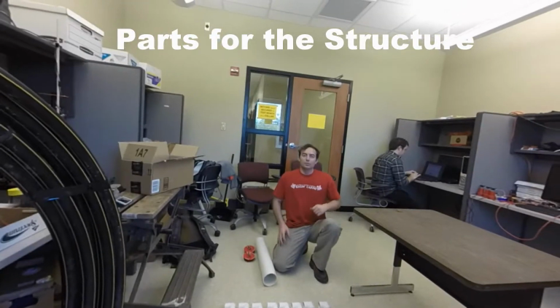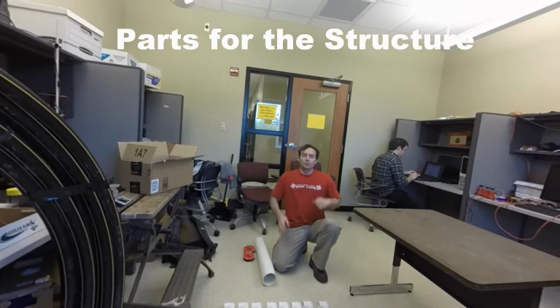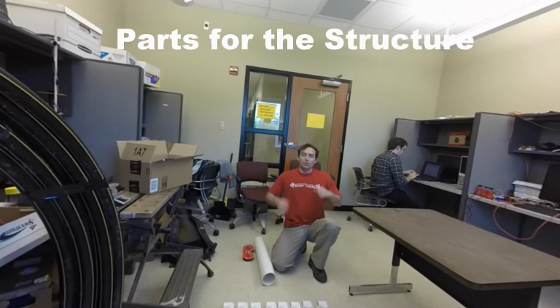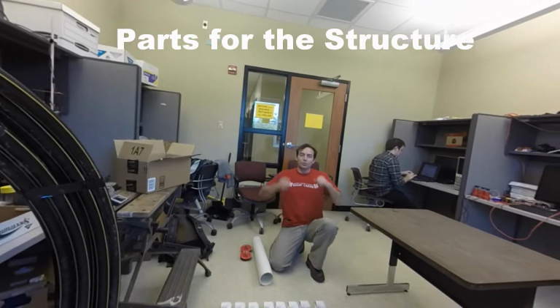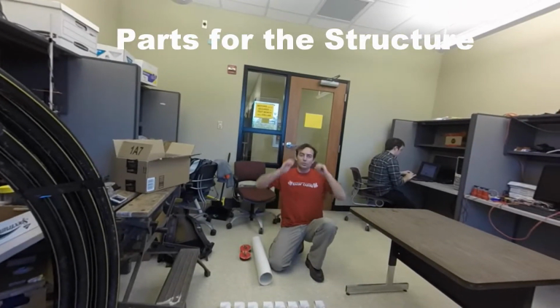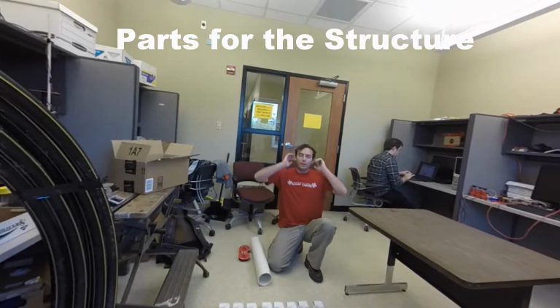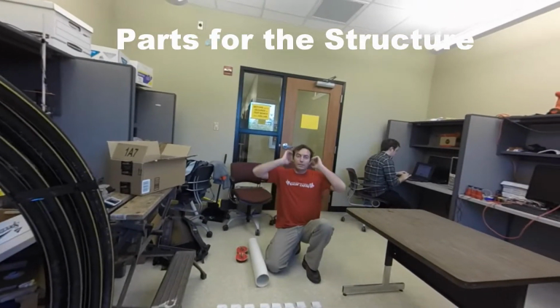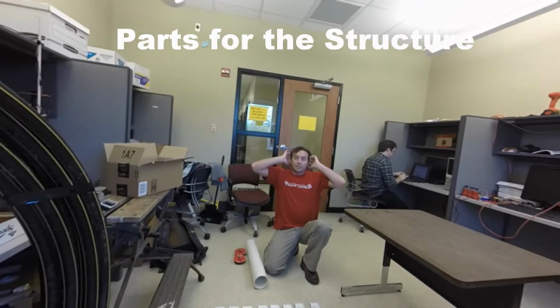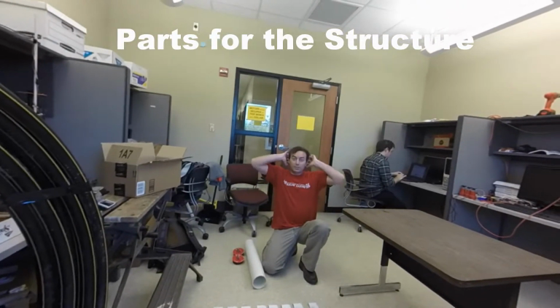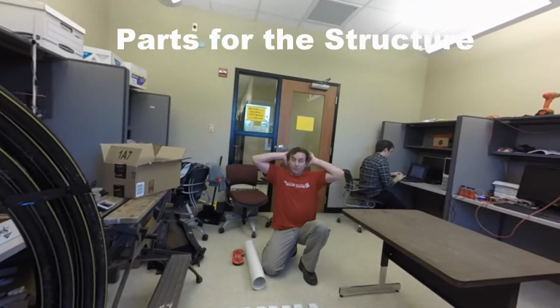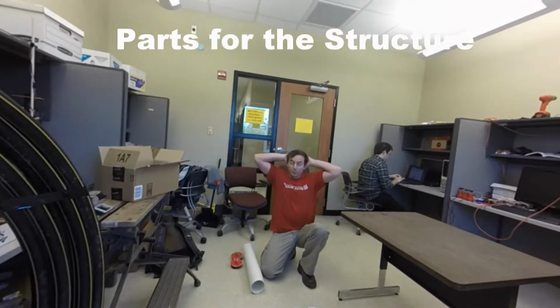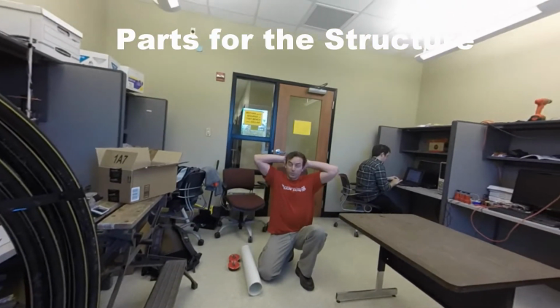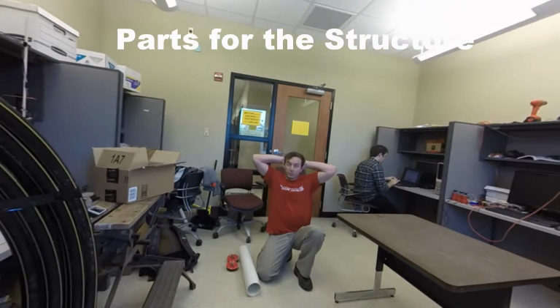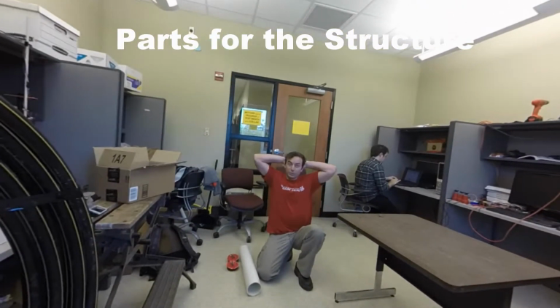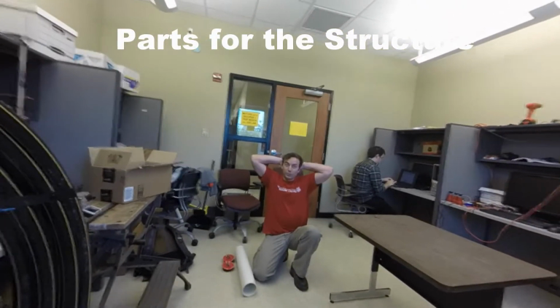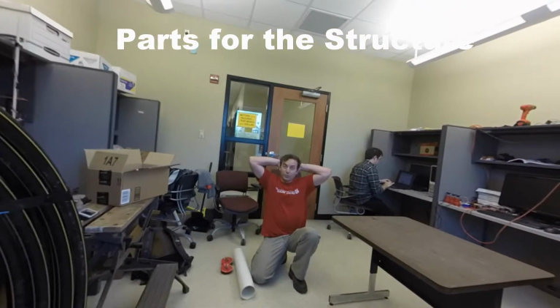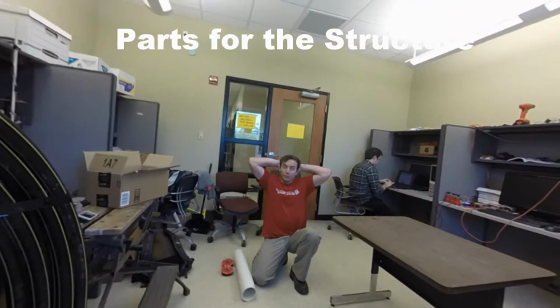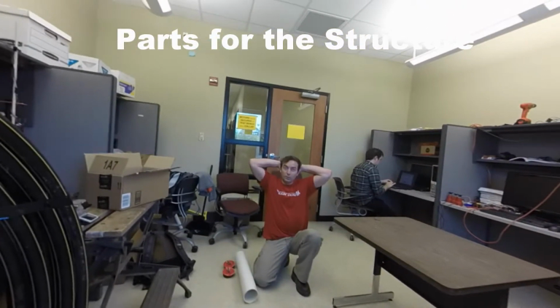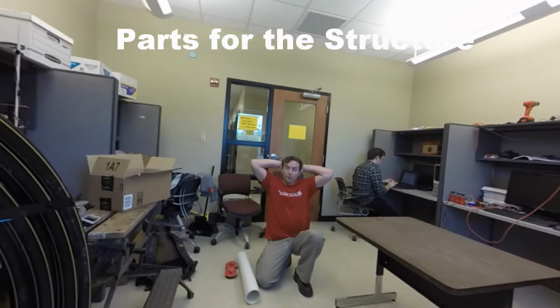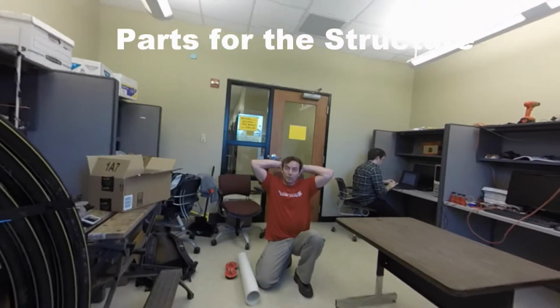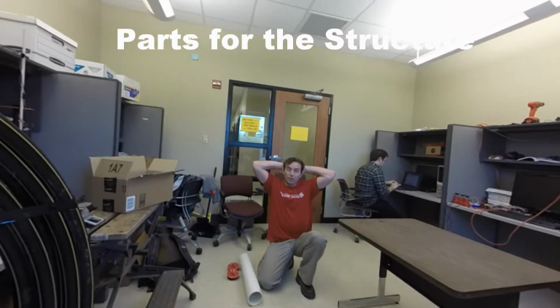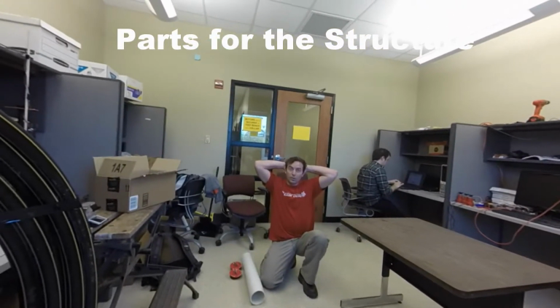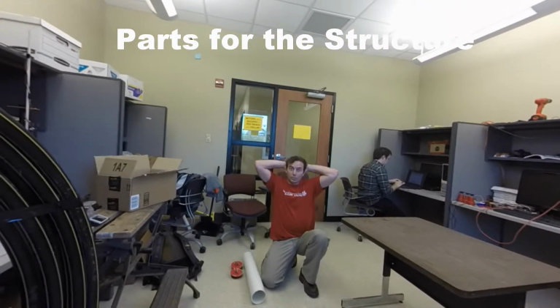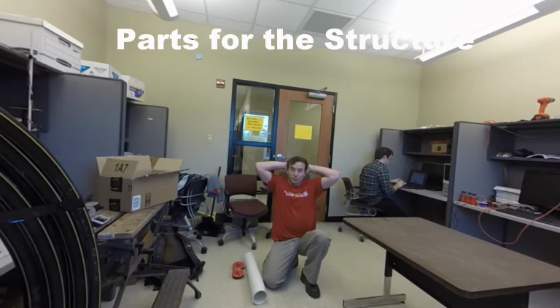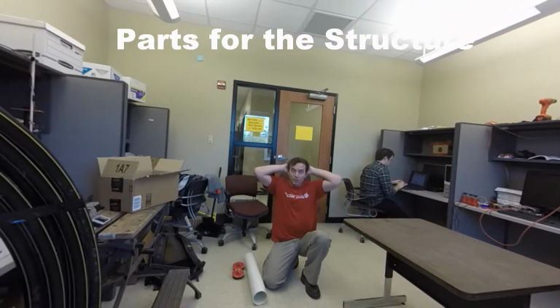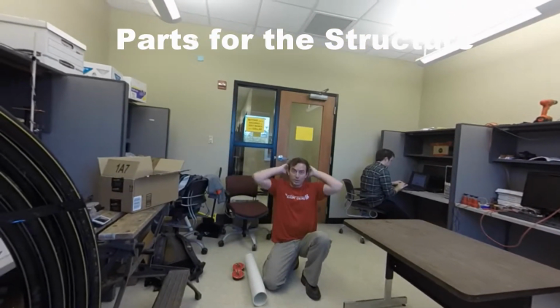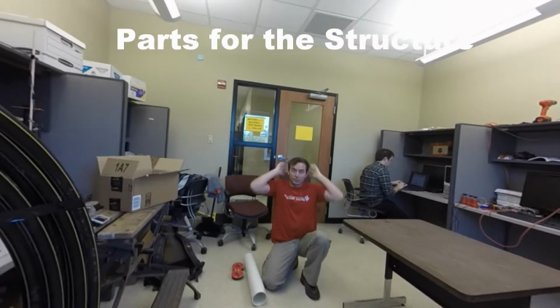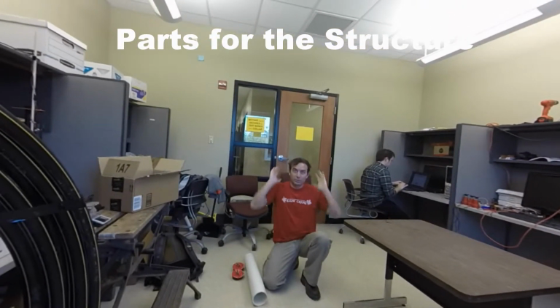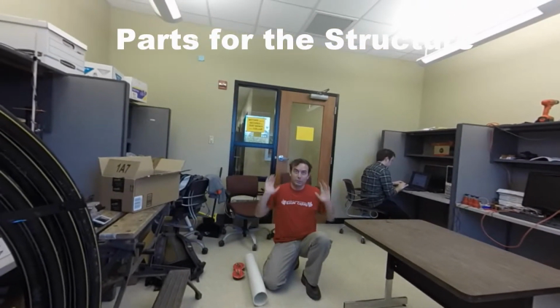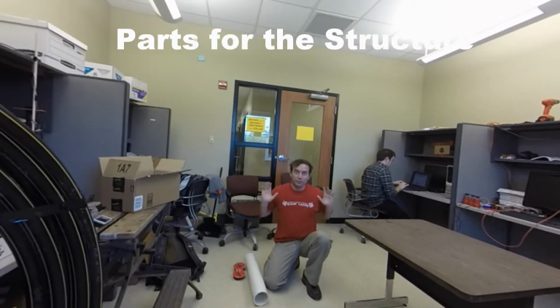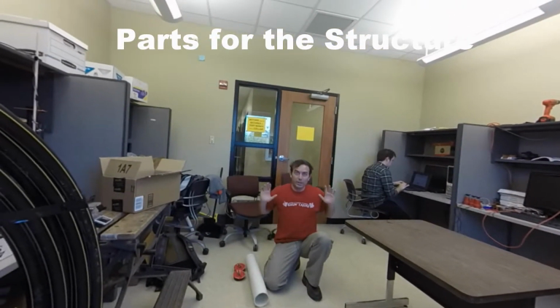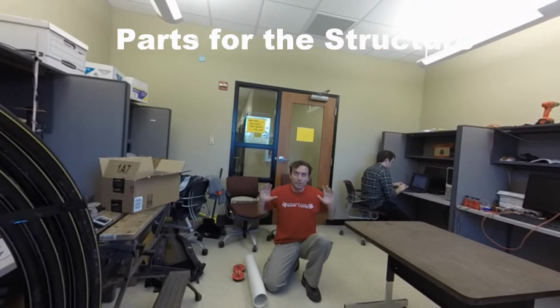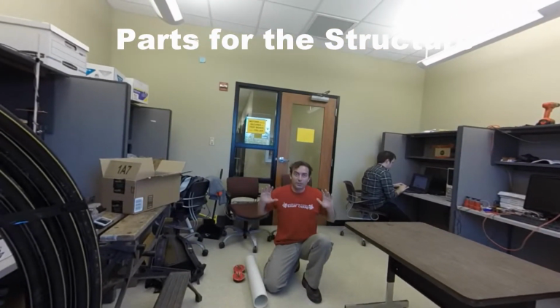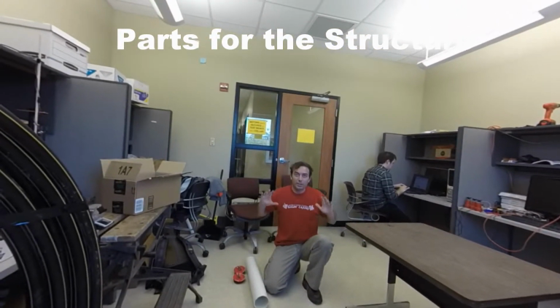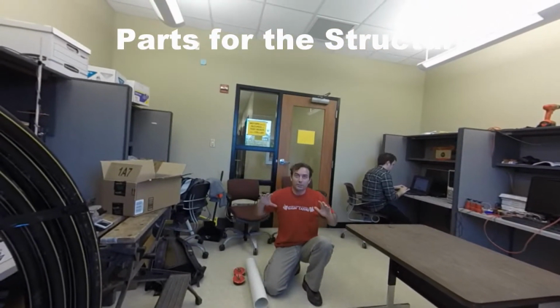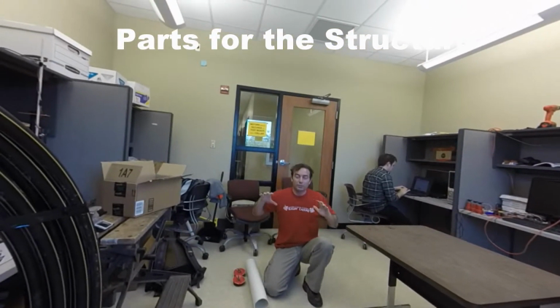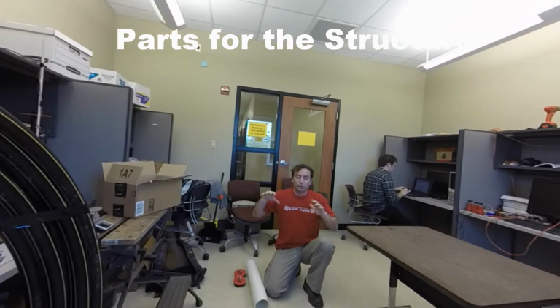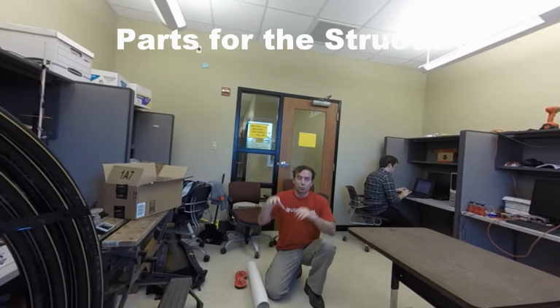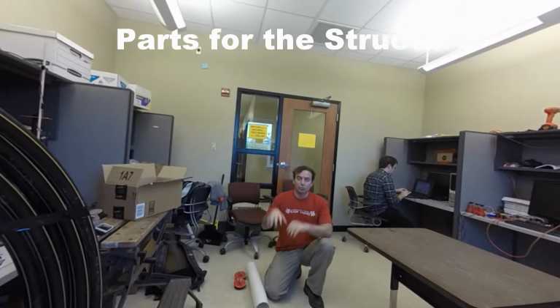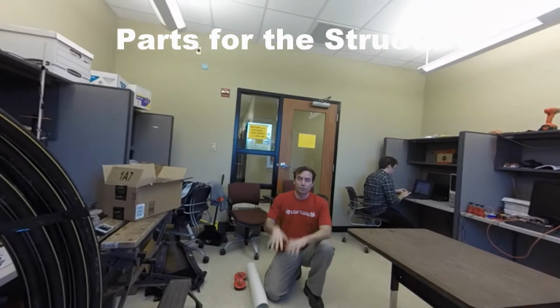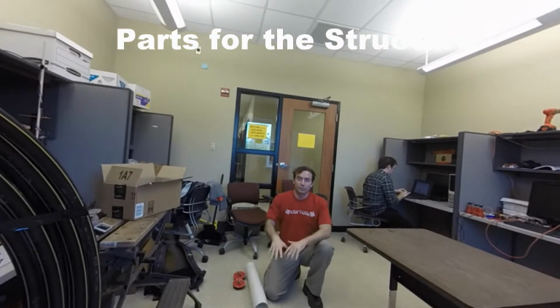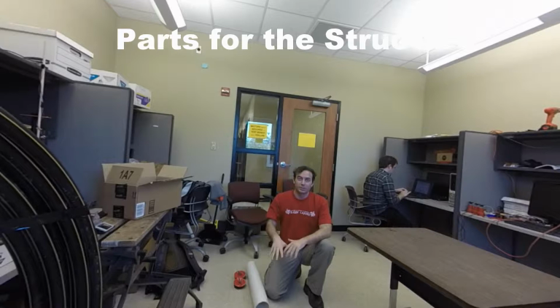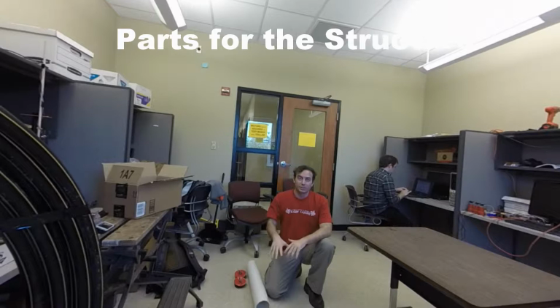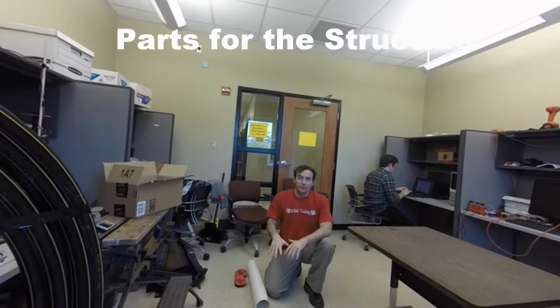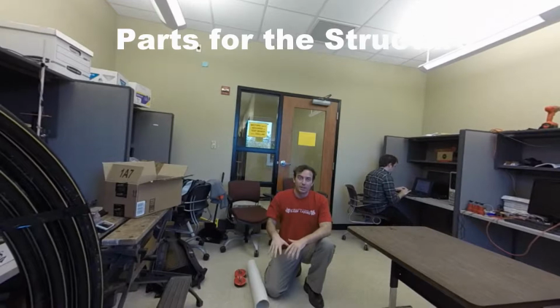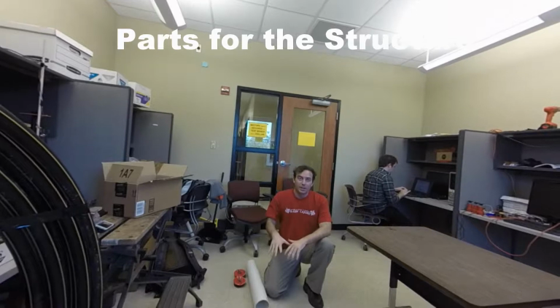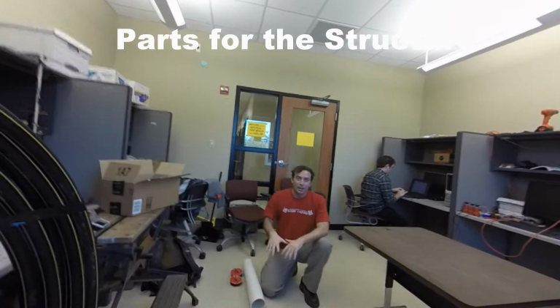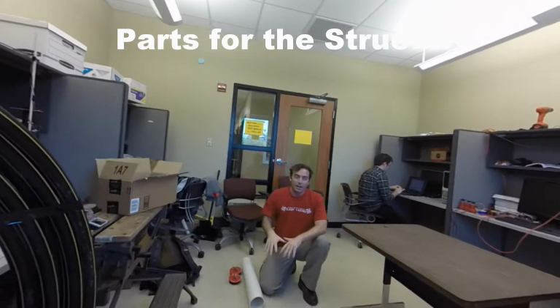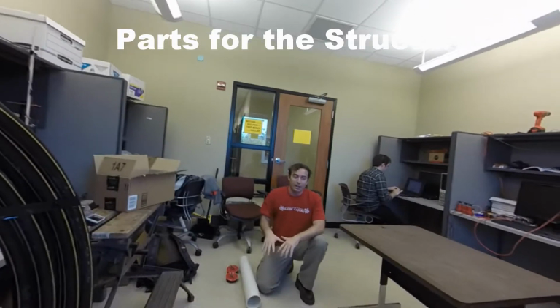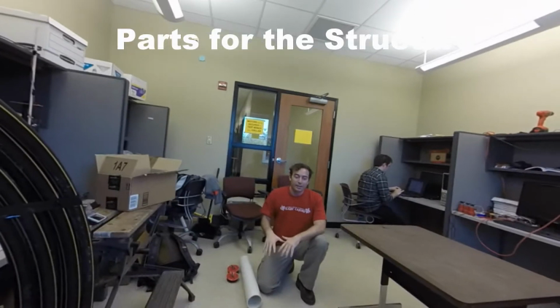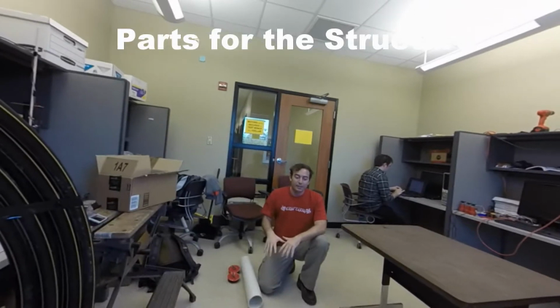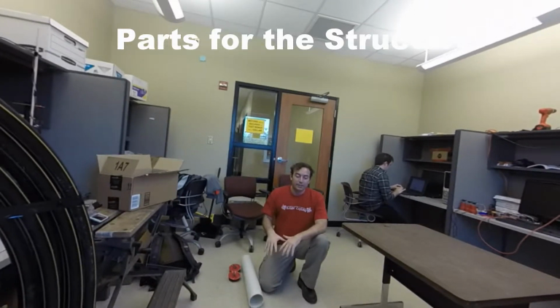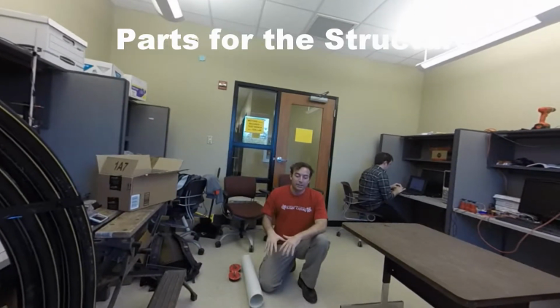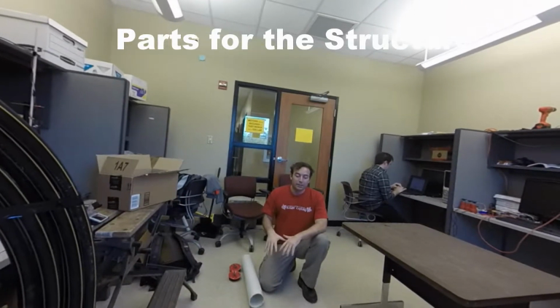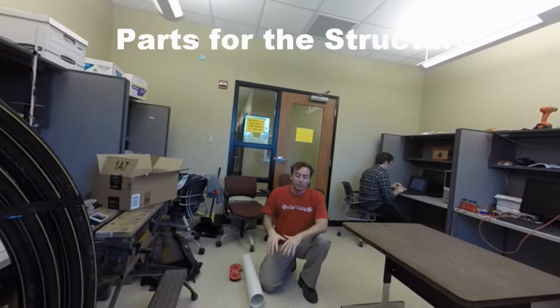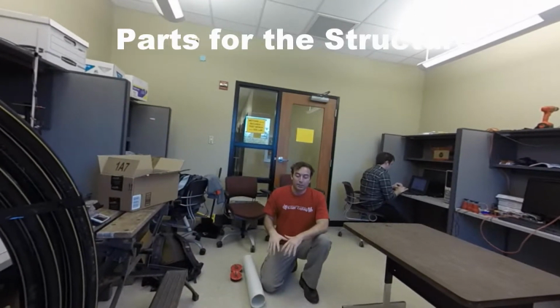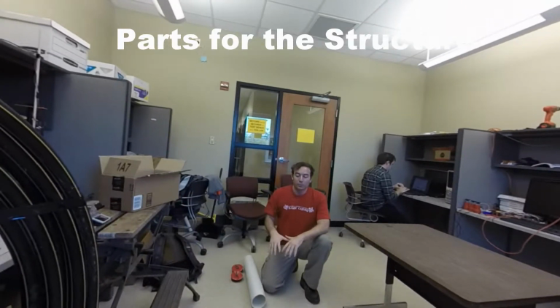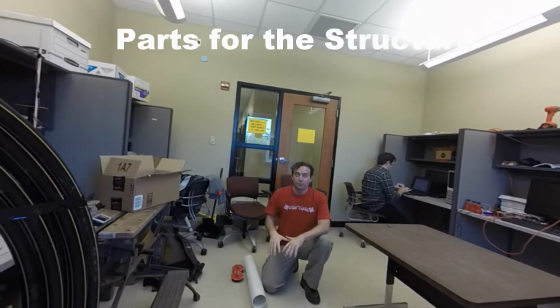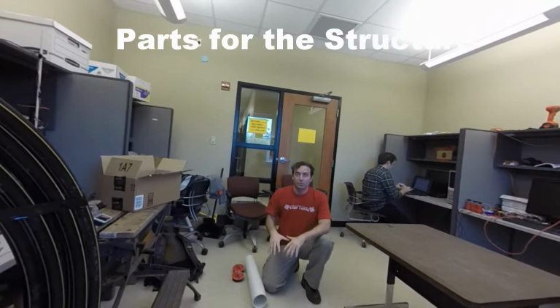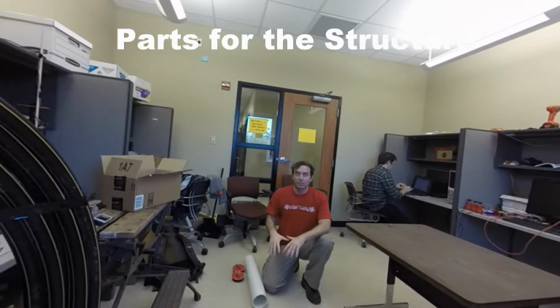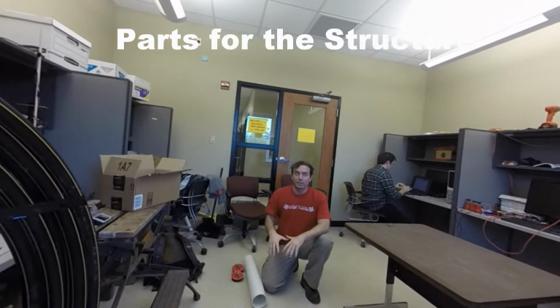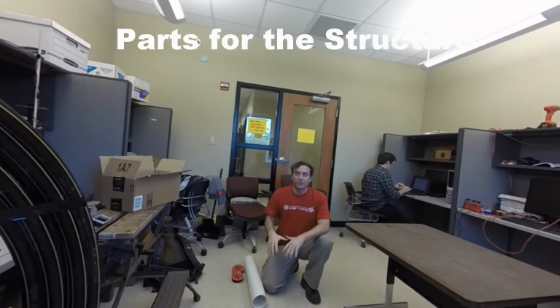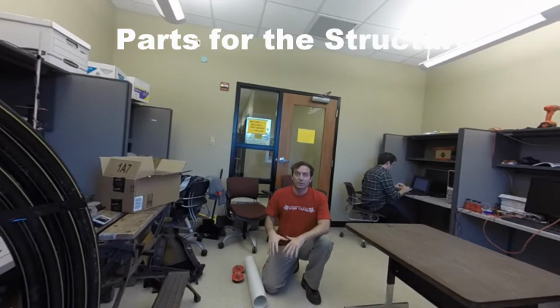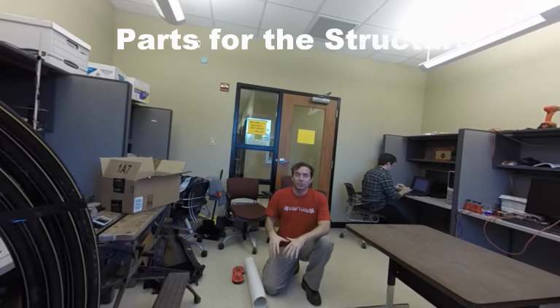In this clip we're going to show you all the components to the AUV's superstructure, and we're going to do an assembly afterwards.